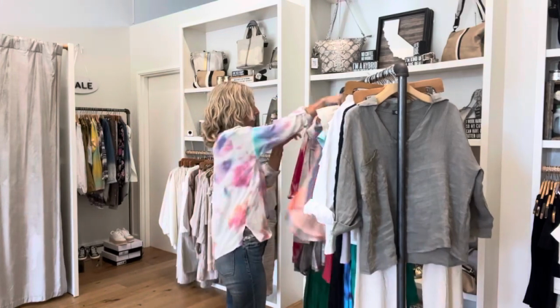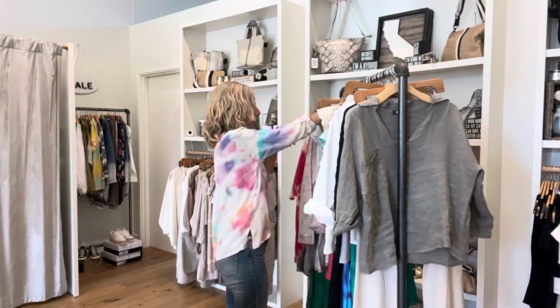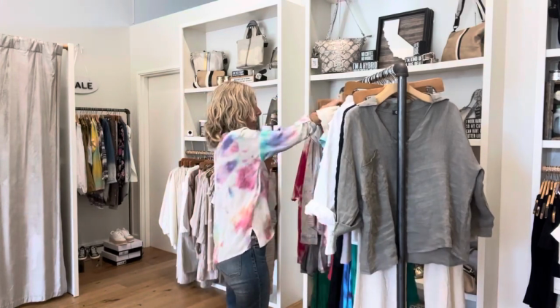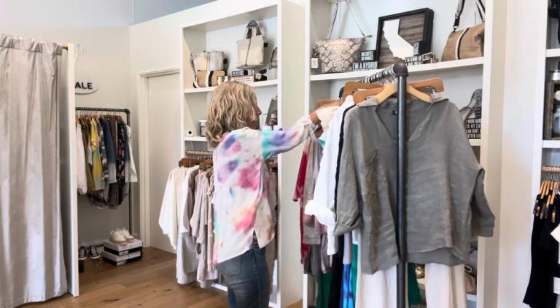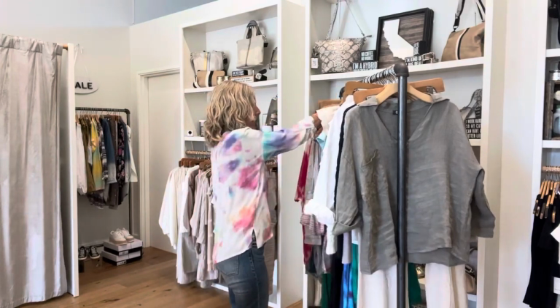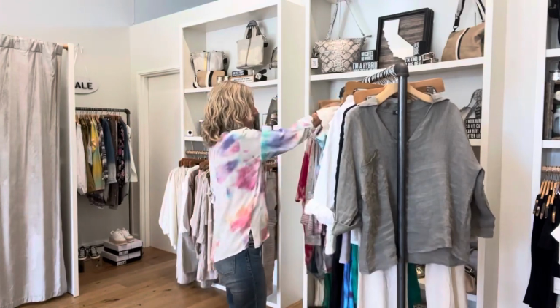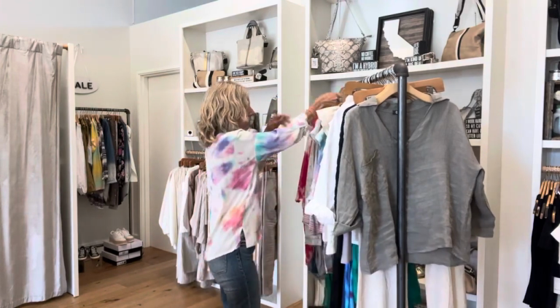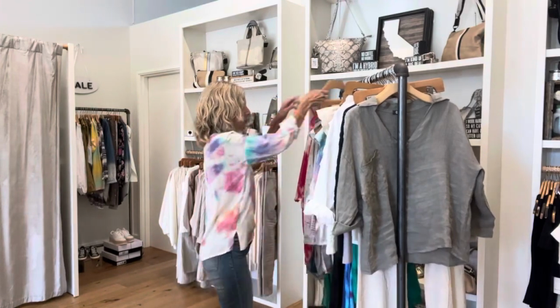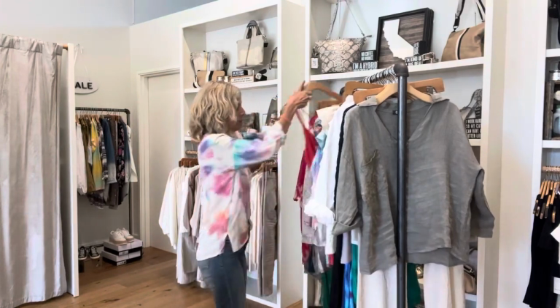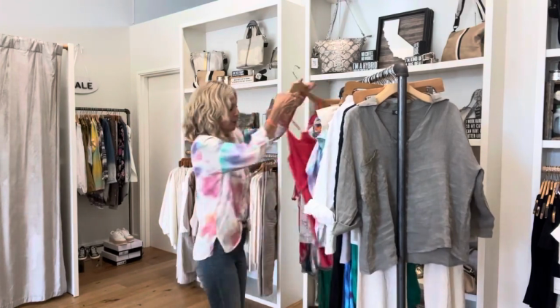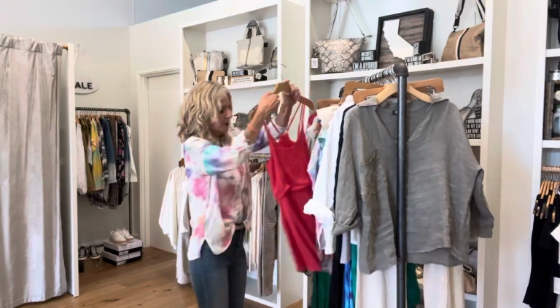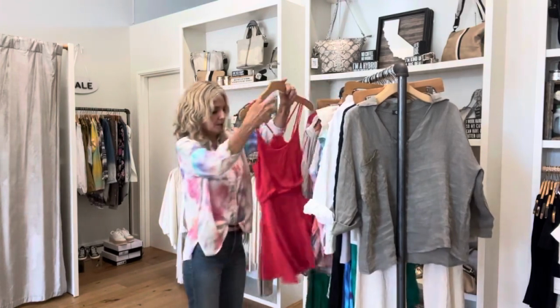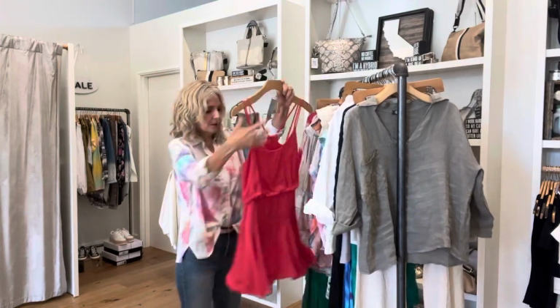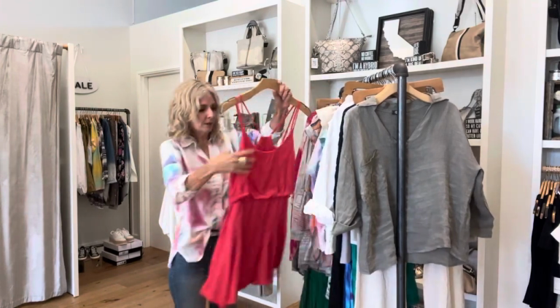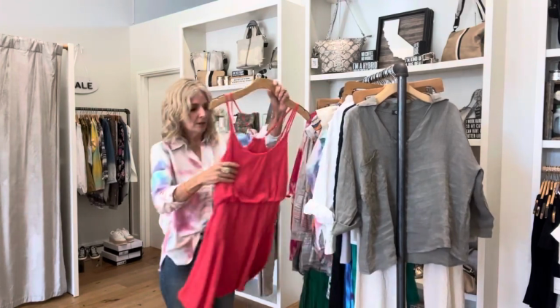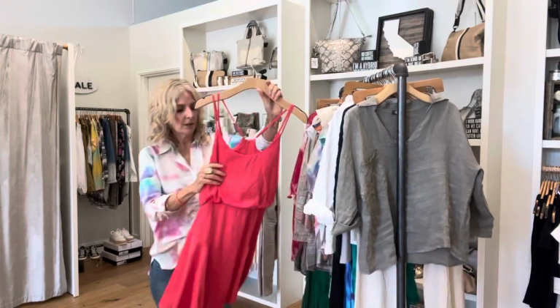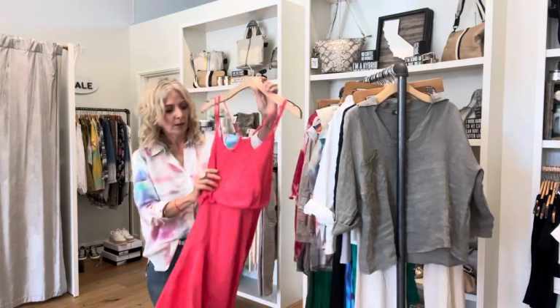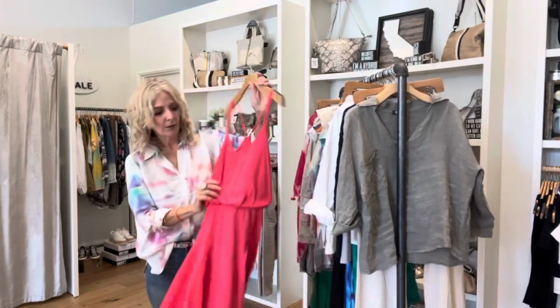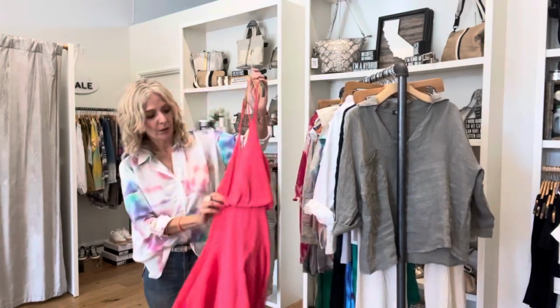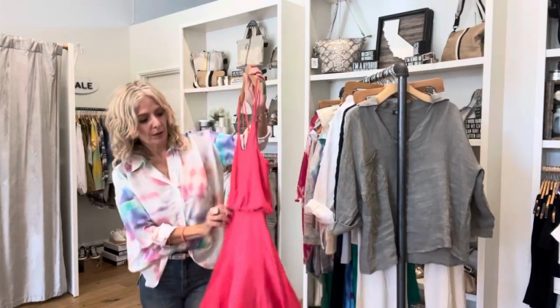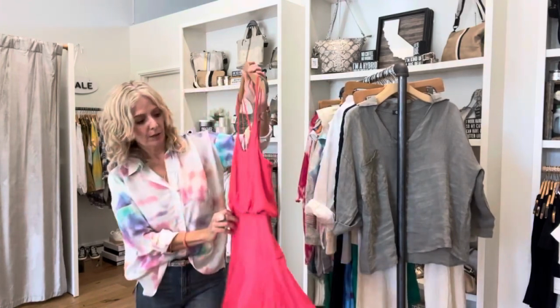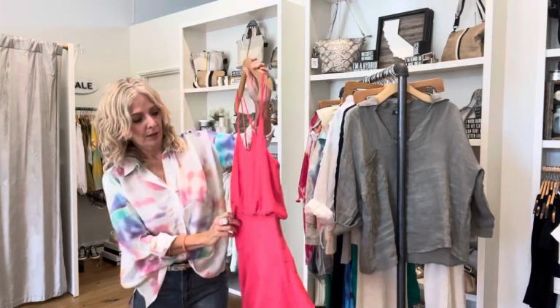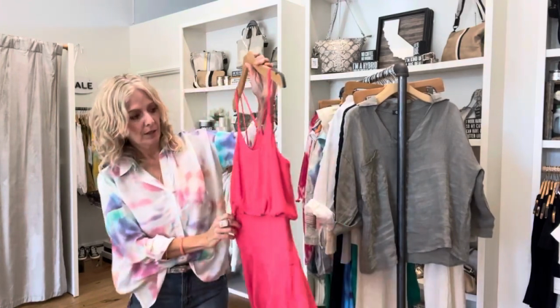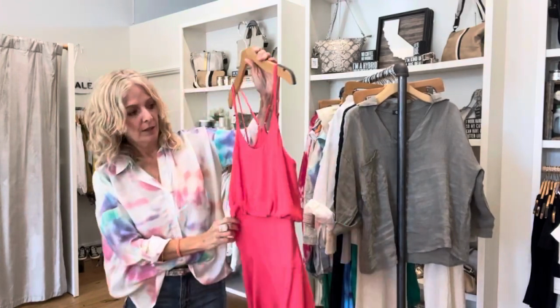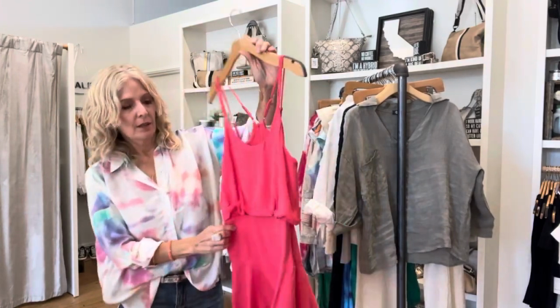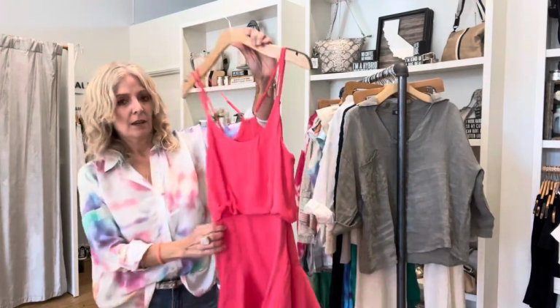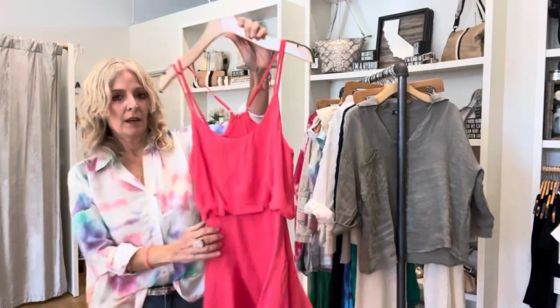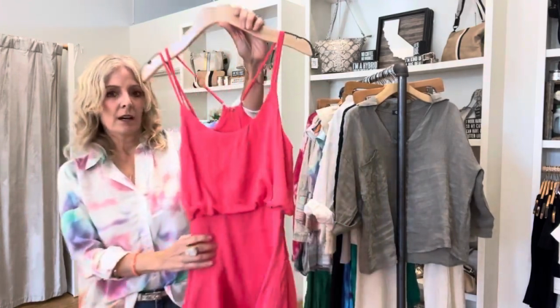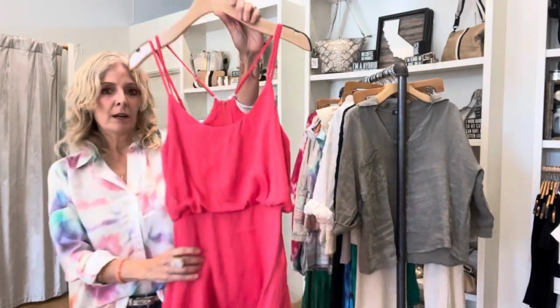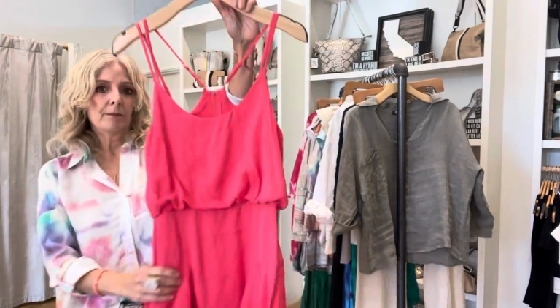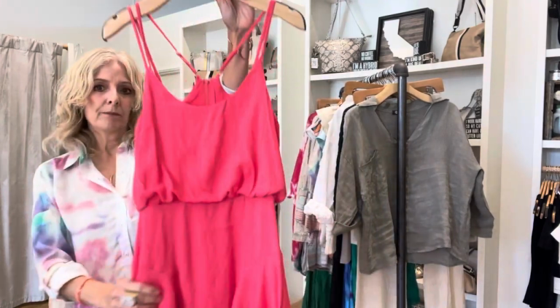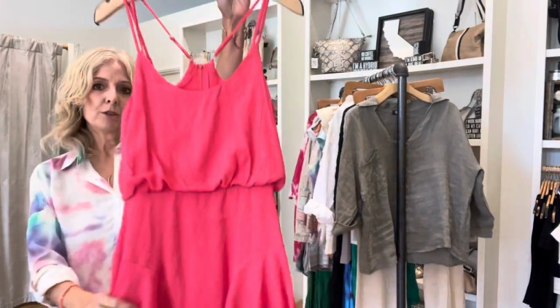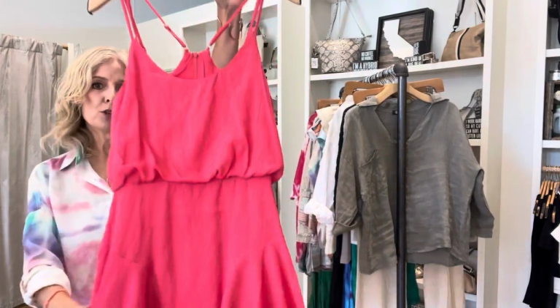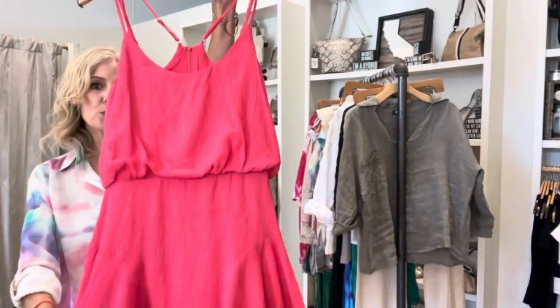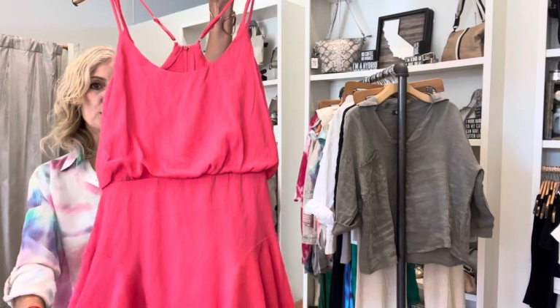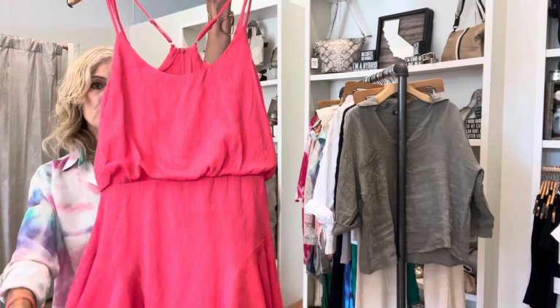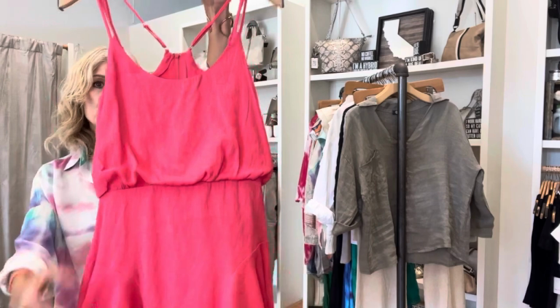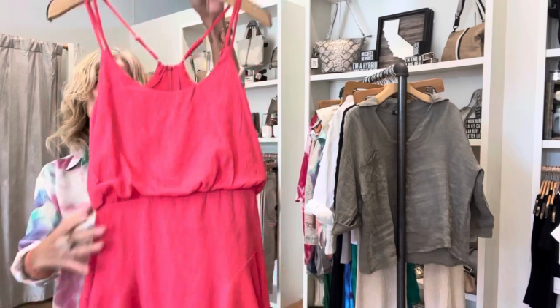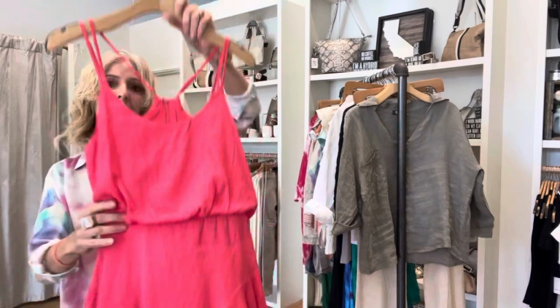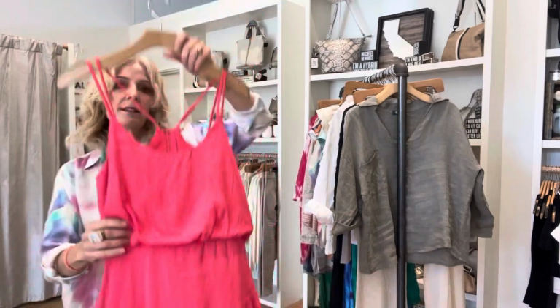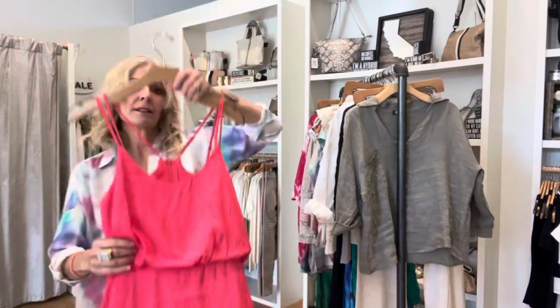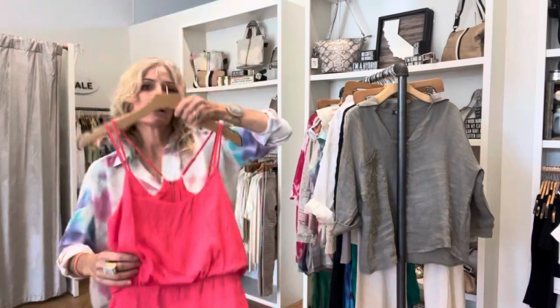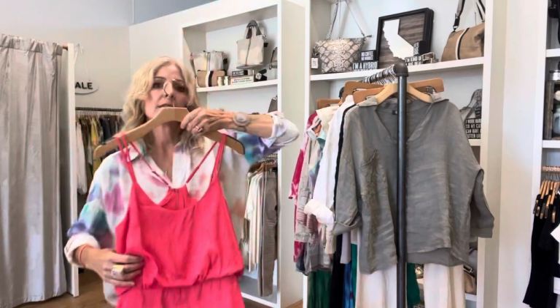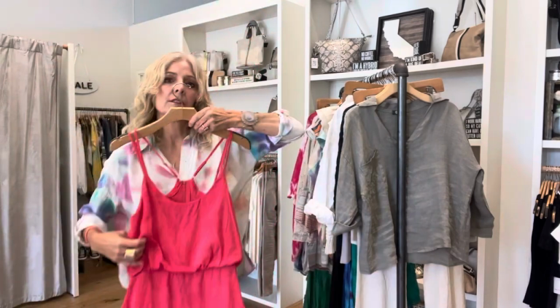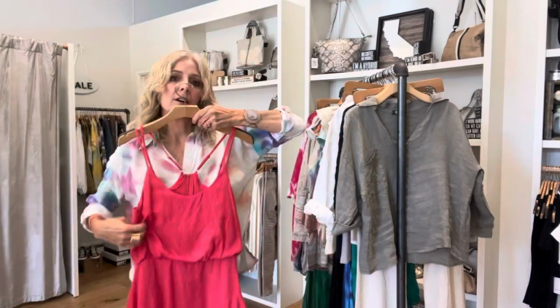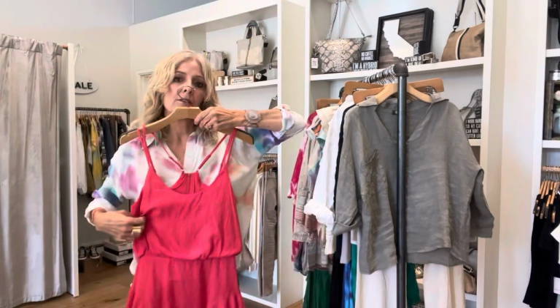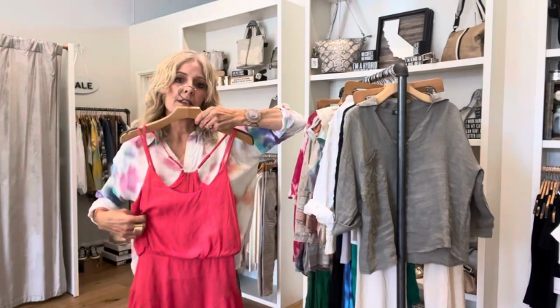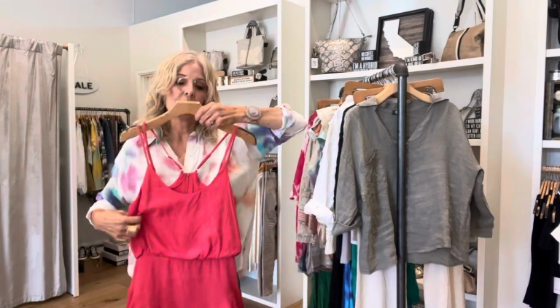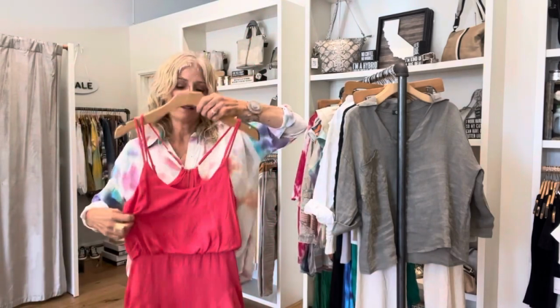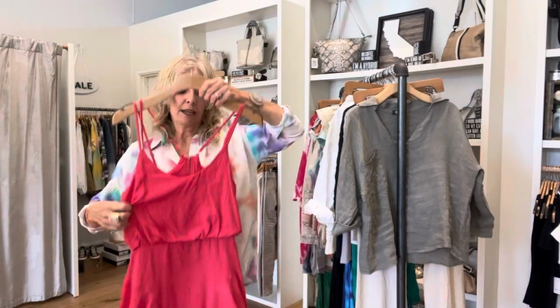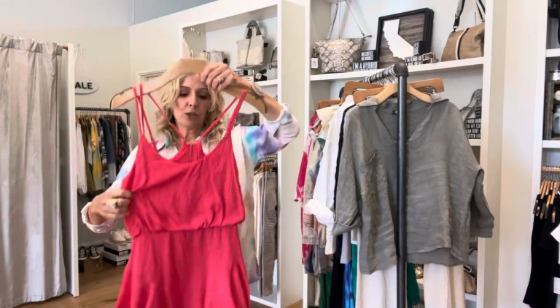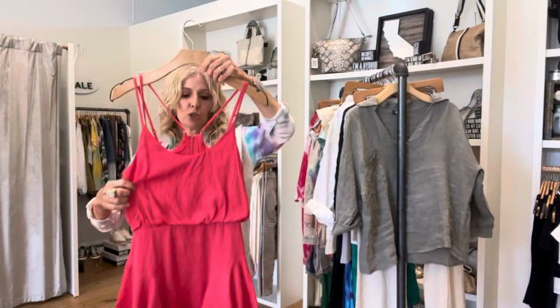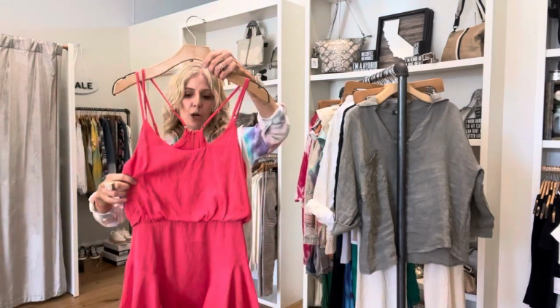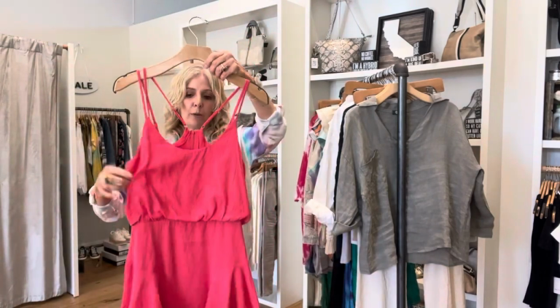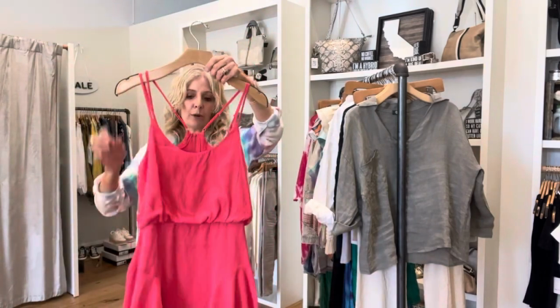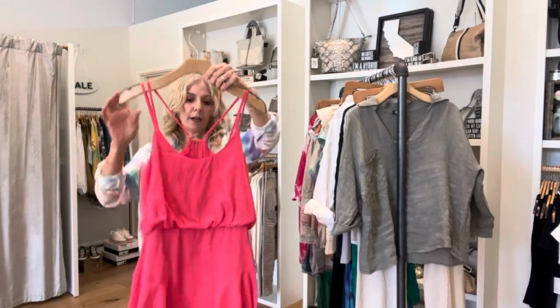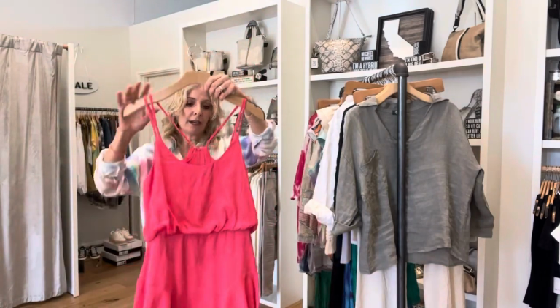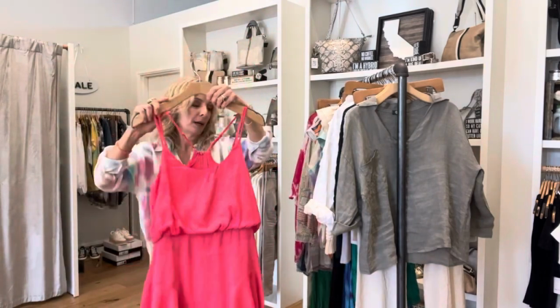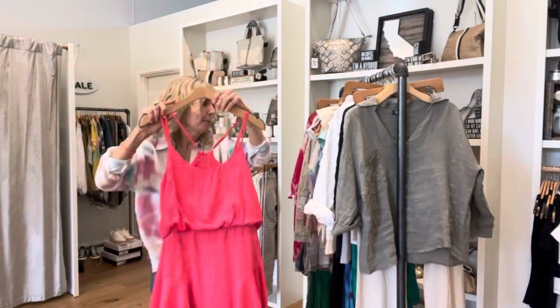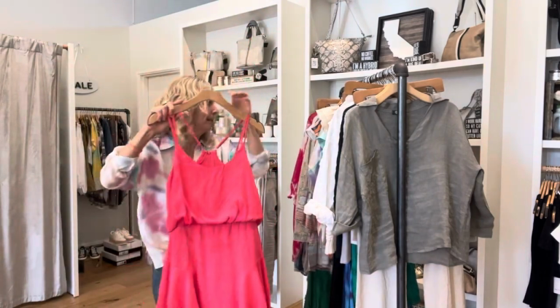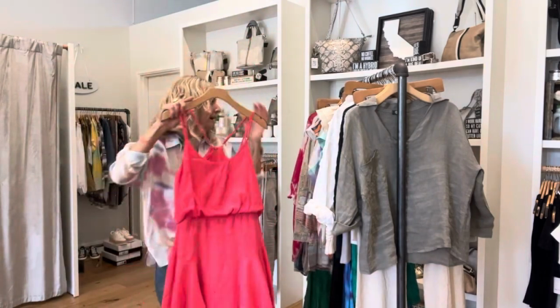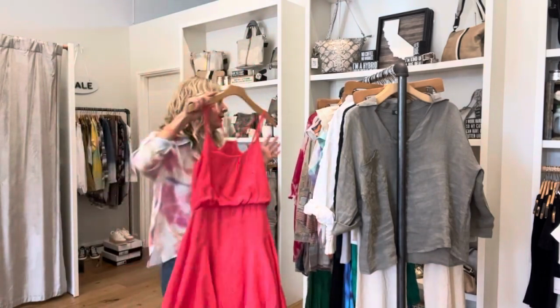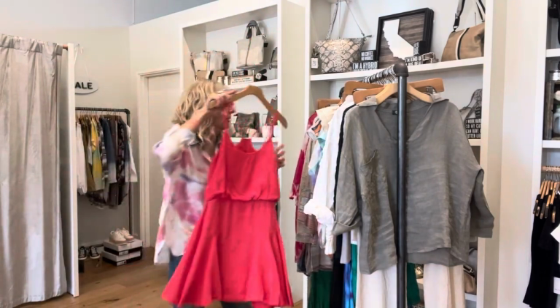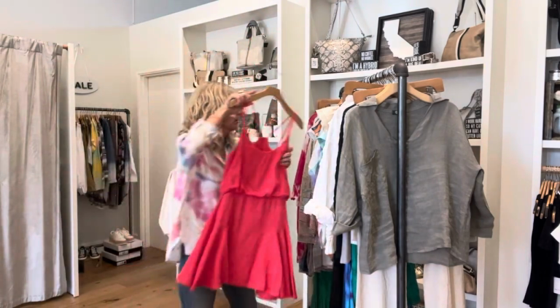And a gorgeous, shorter dress. I love this strawberry kind of pink color.